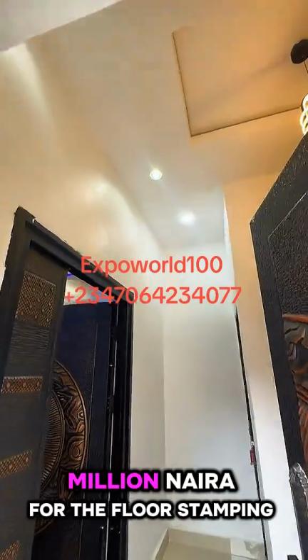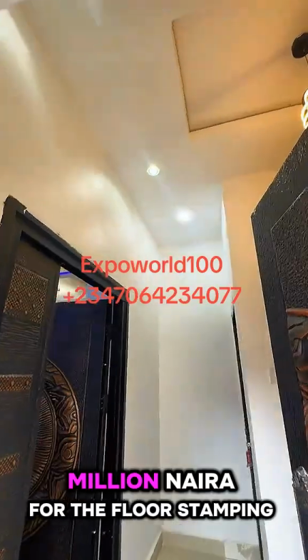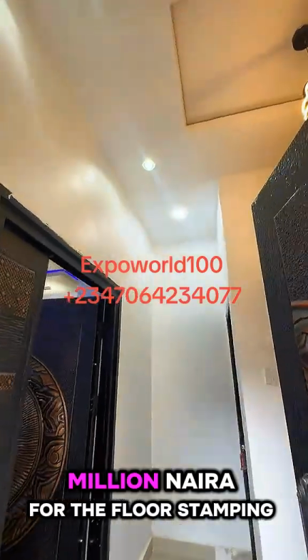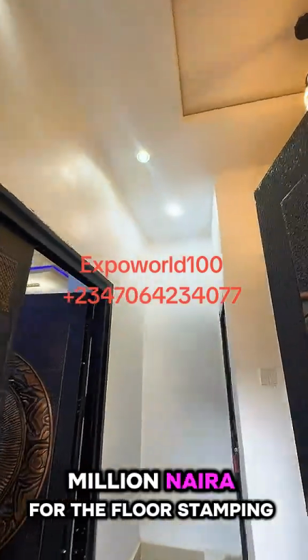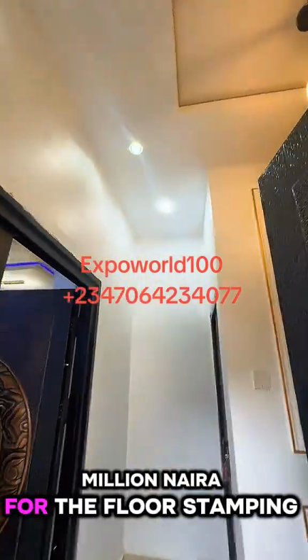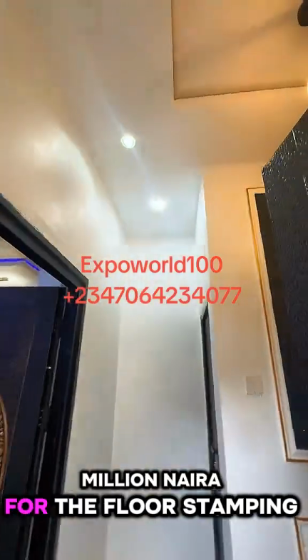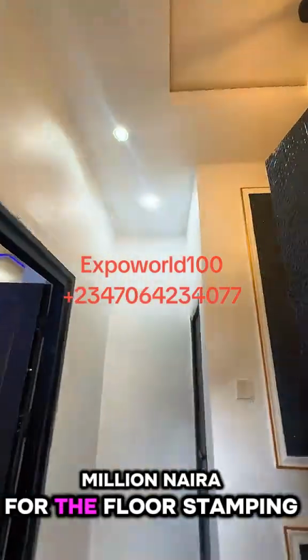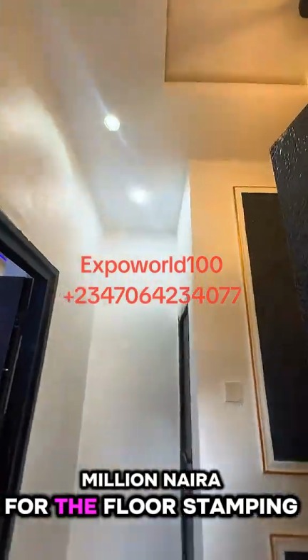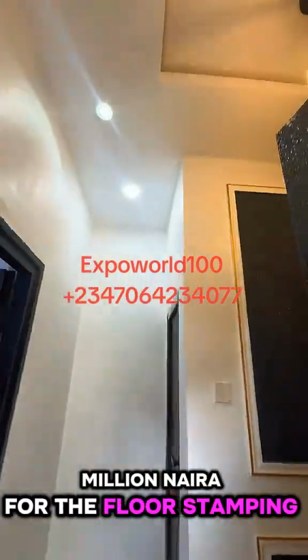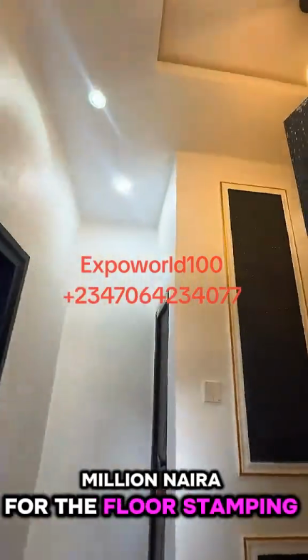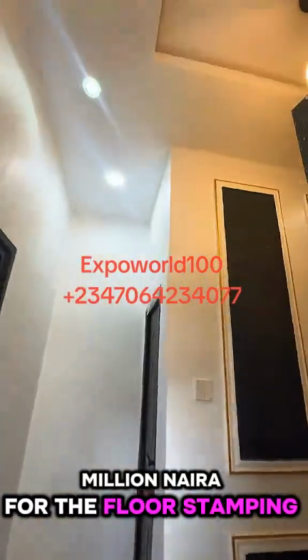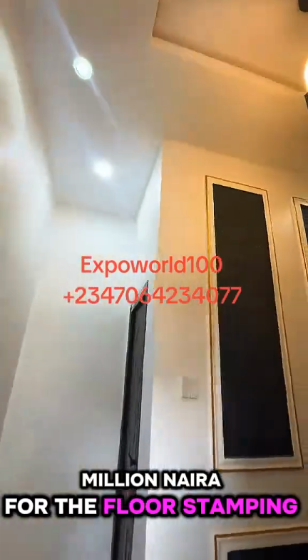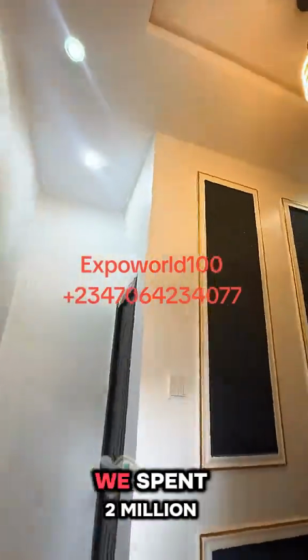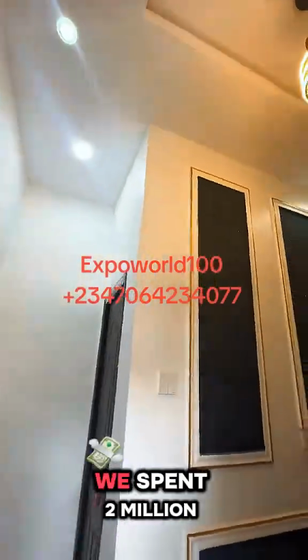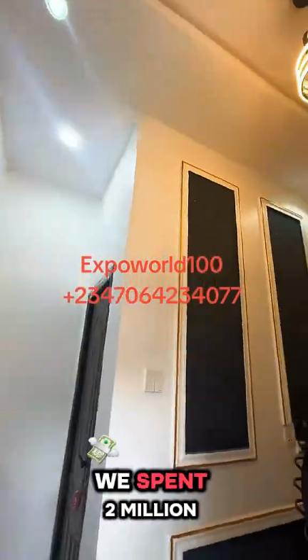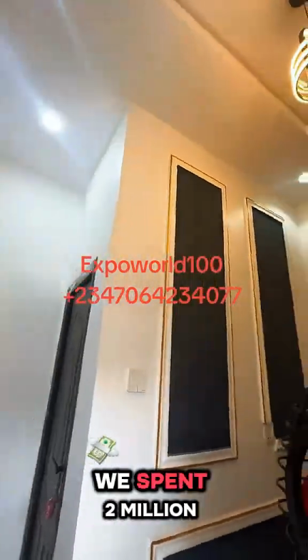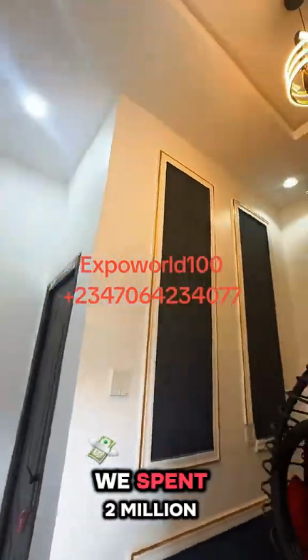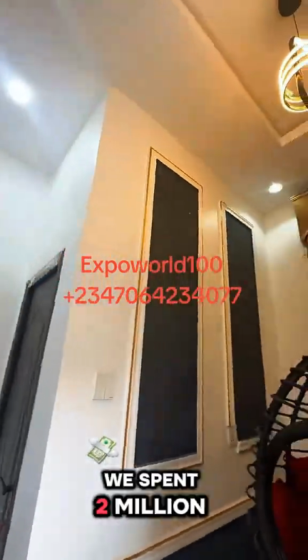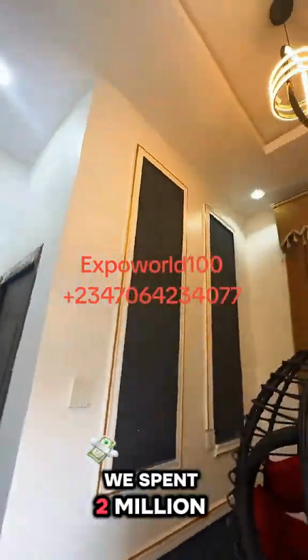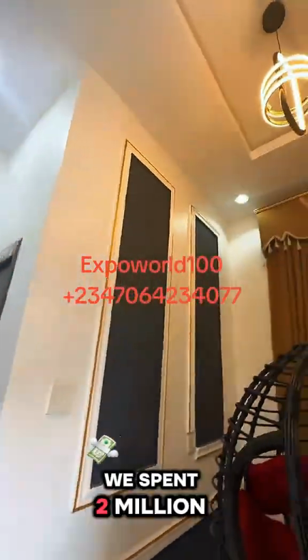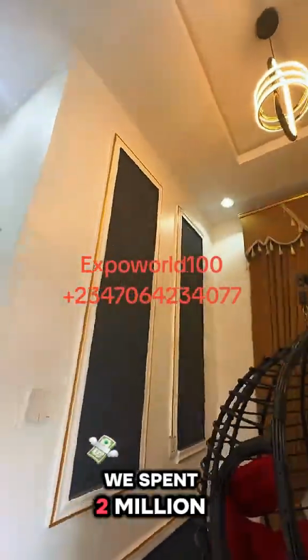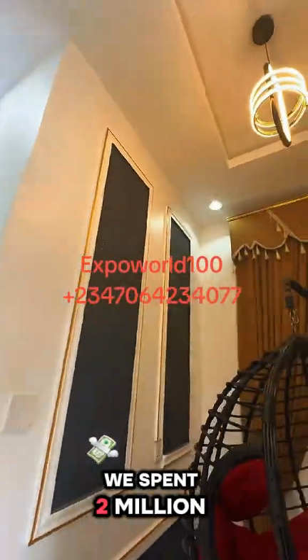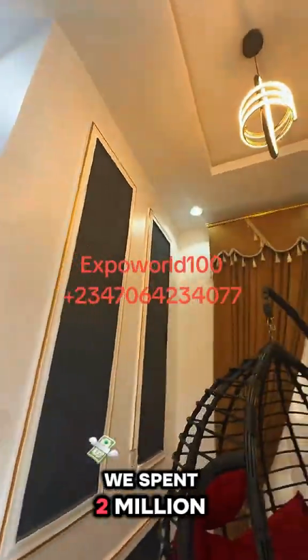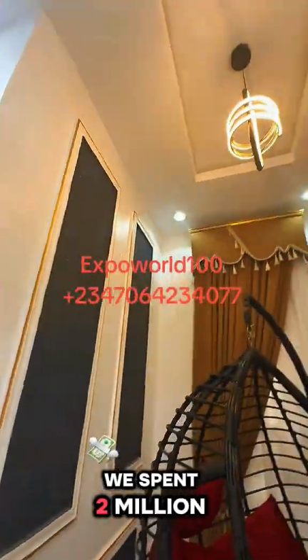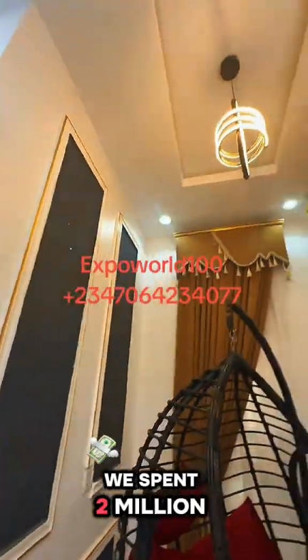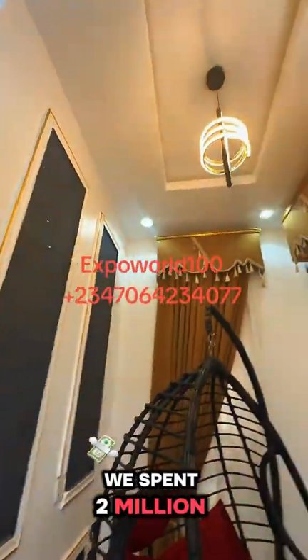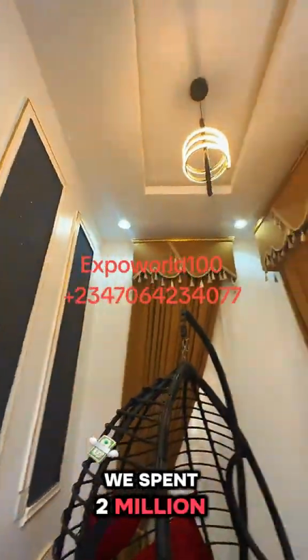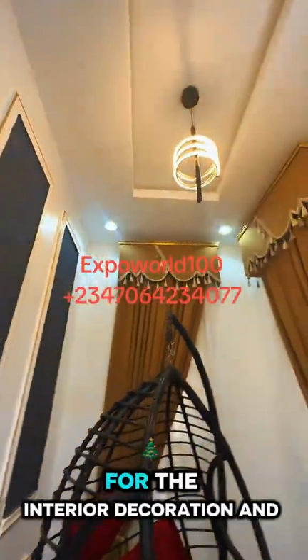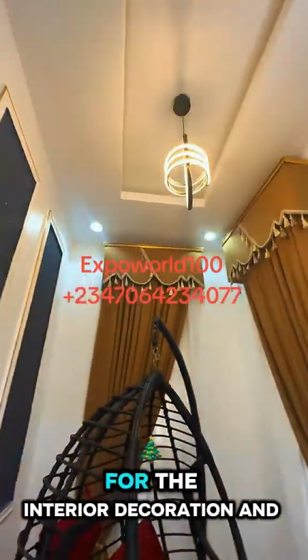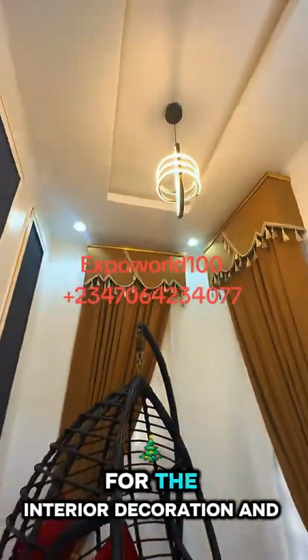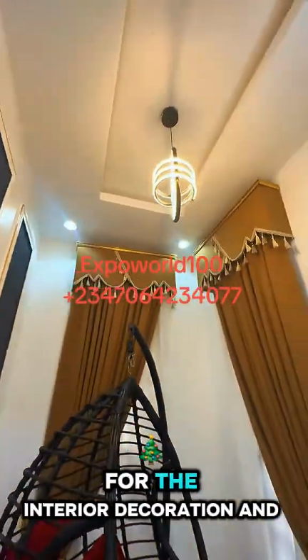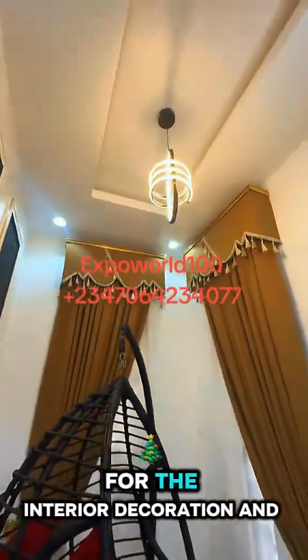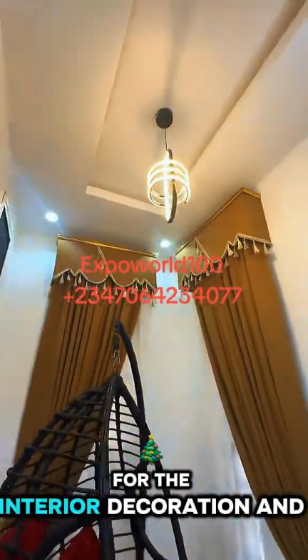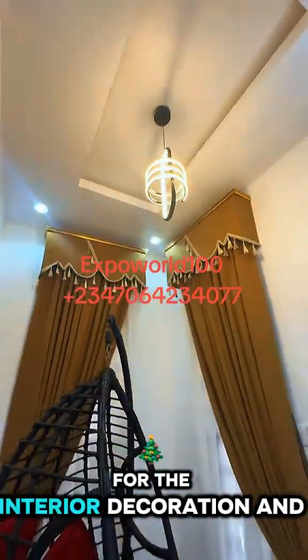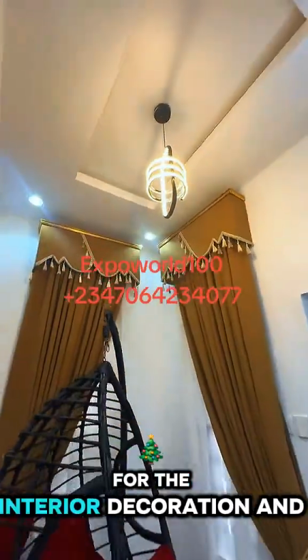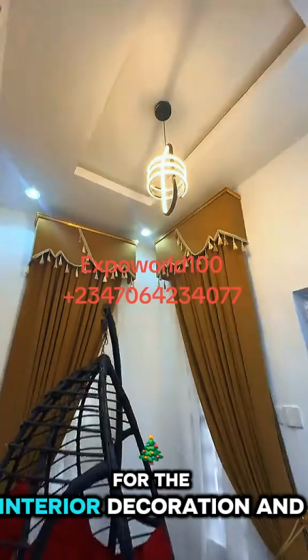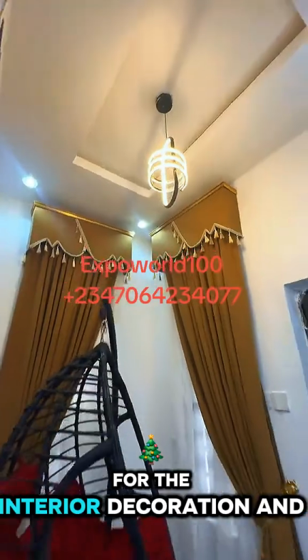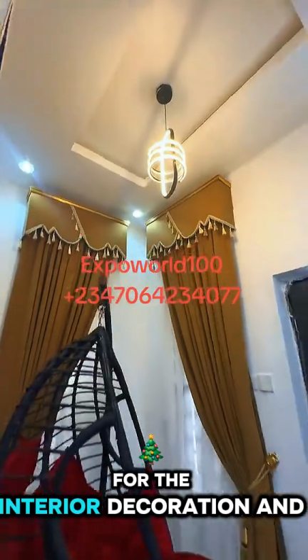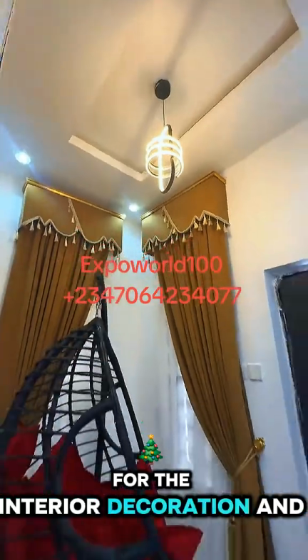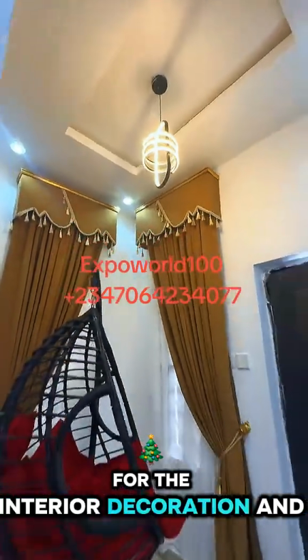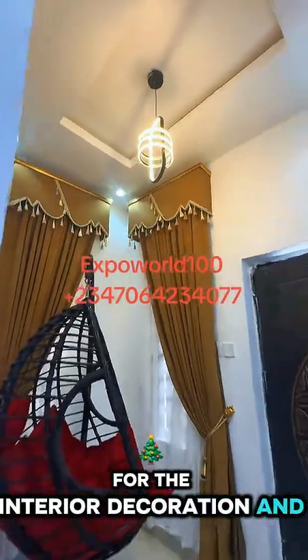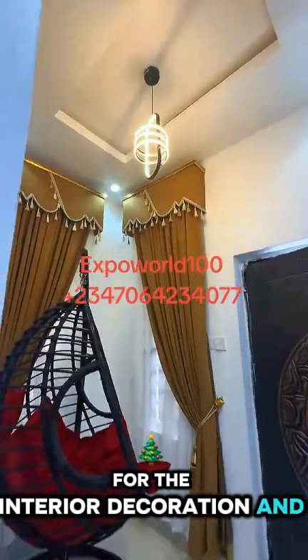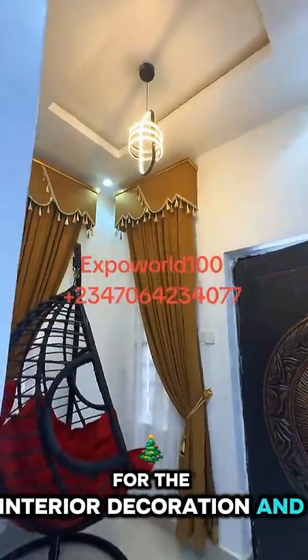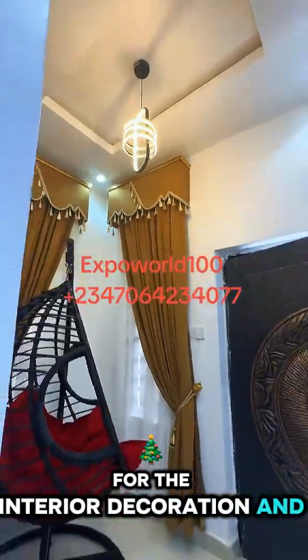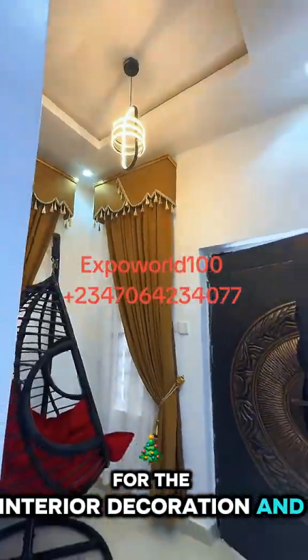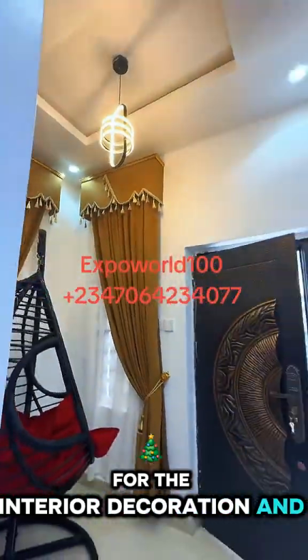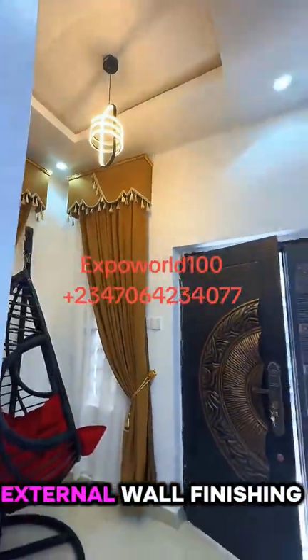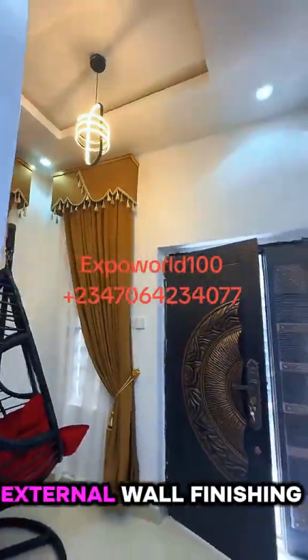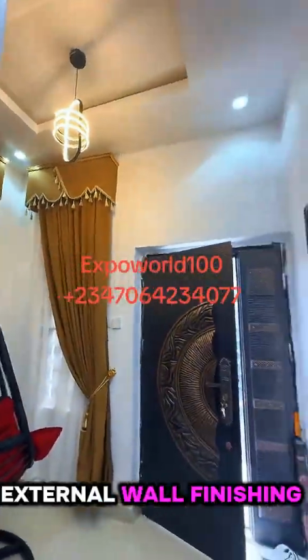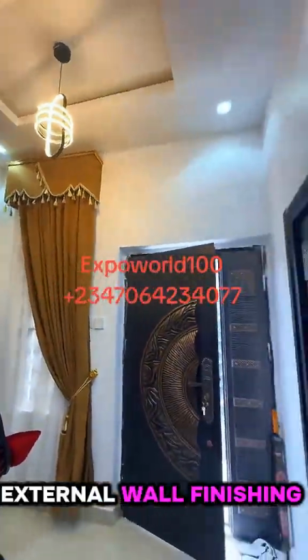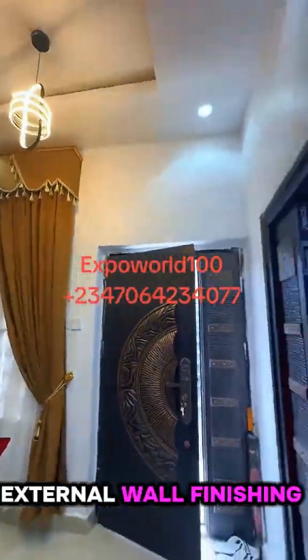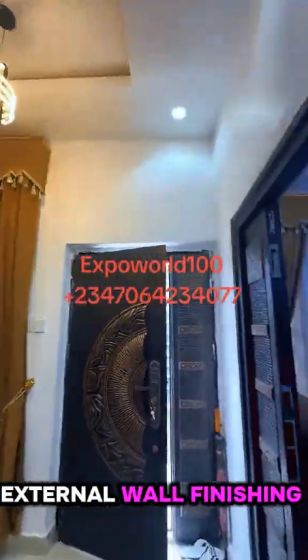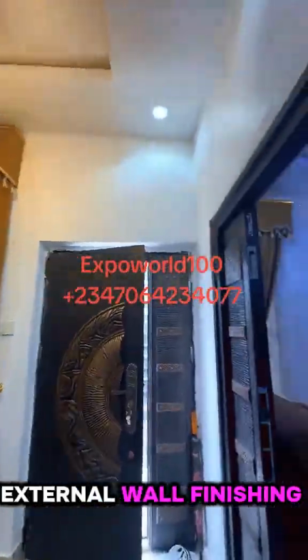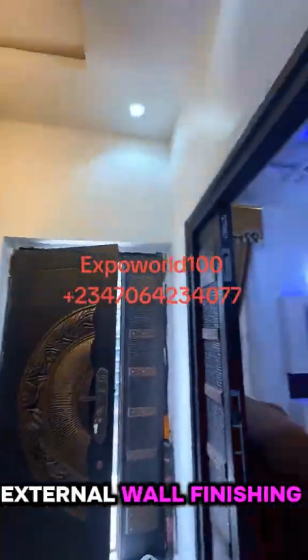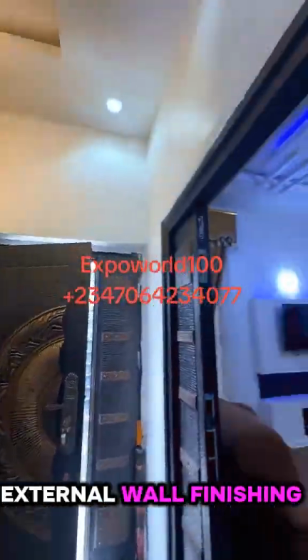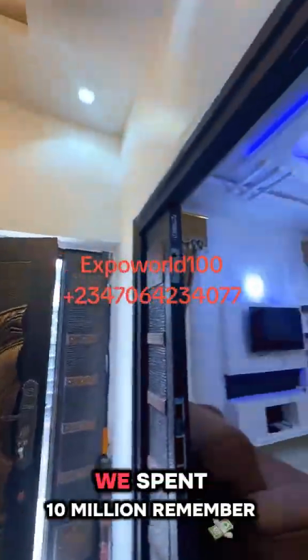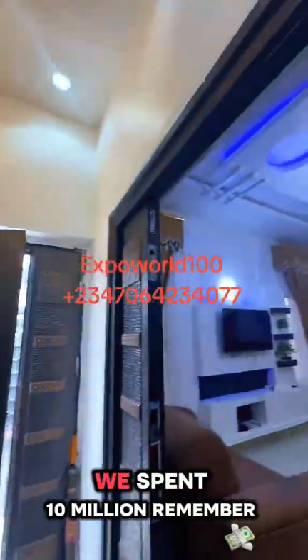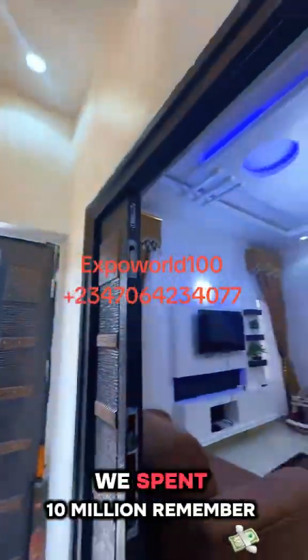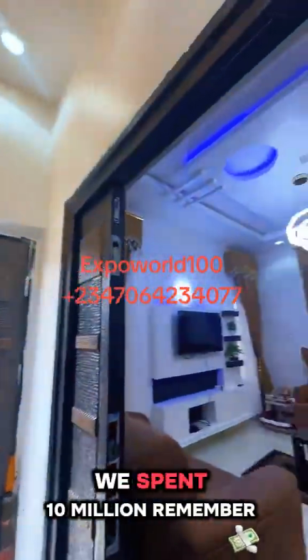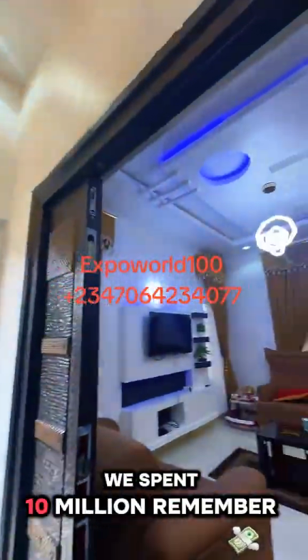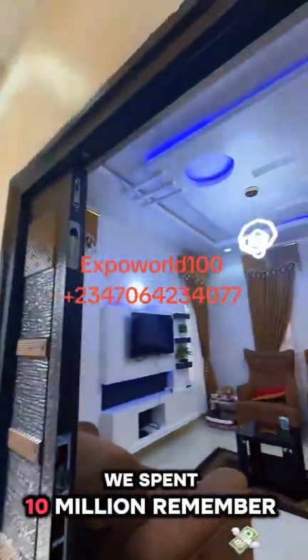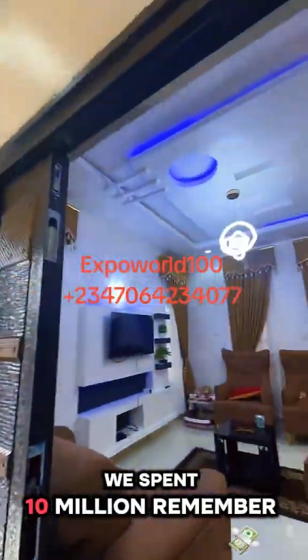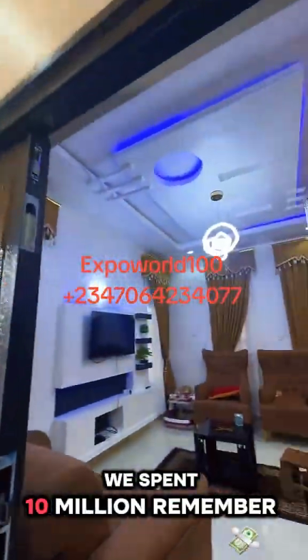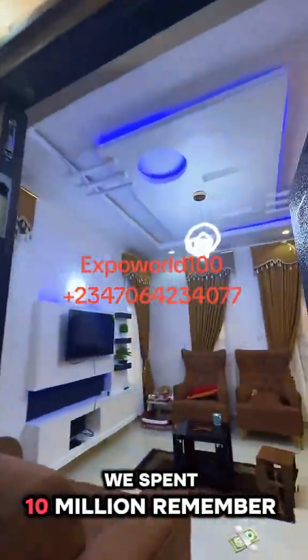For the floor stamping, we spent 2 million. For the interior decoration and external wall finishing, we spent 10 million.